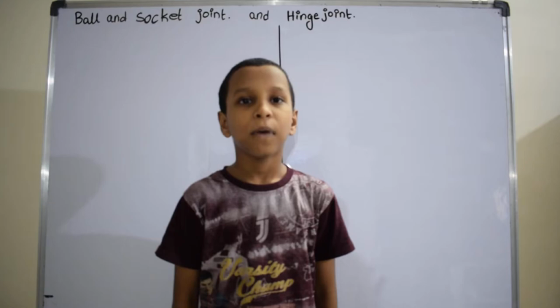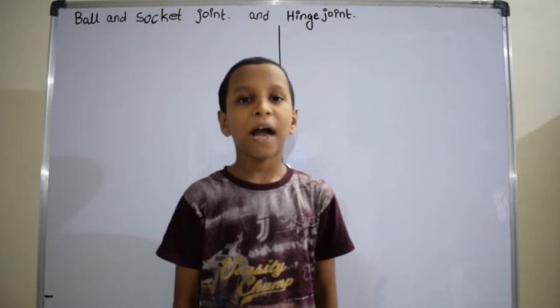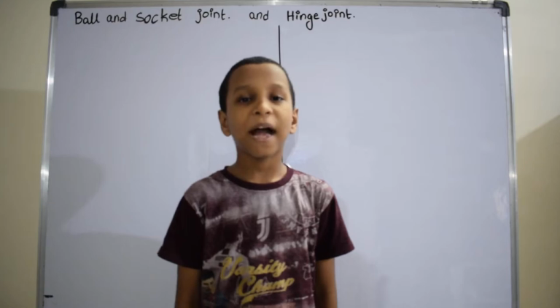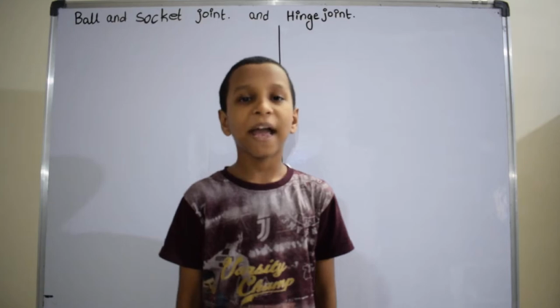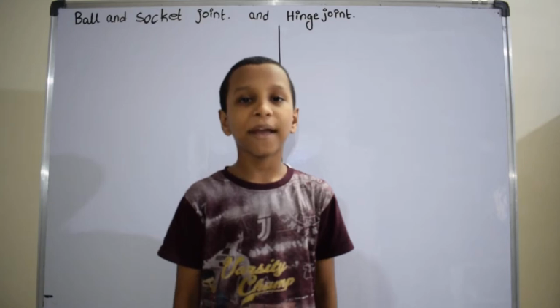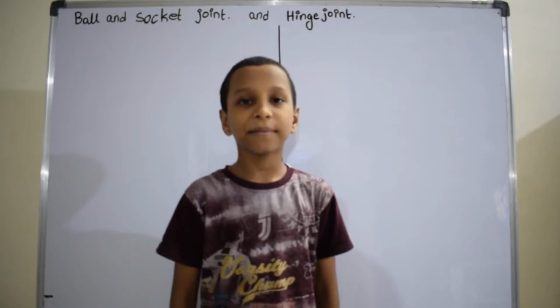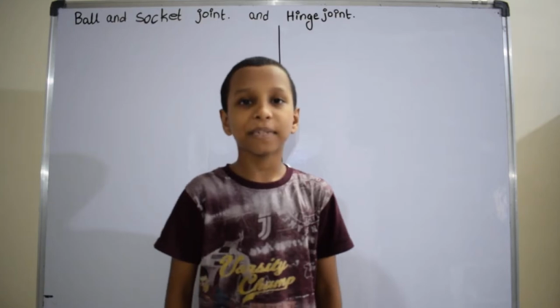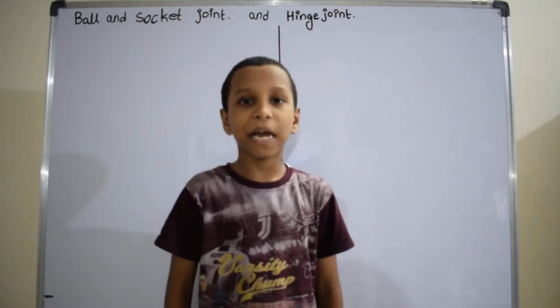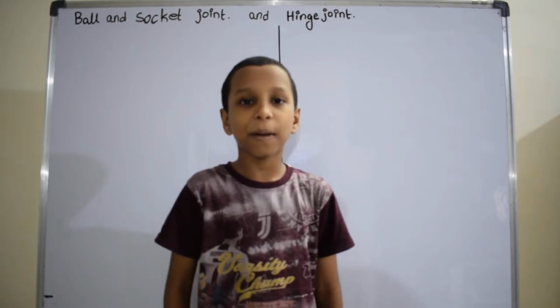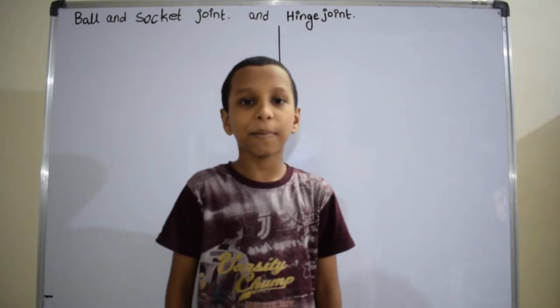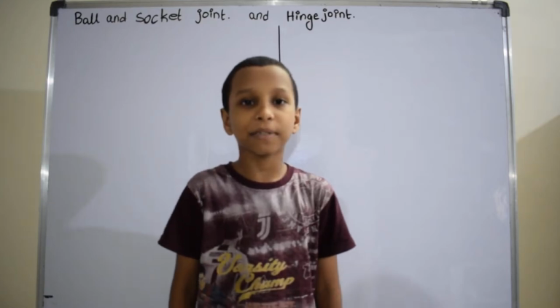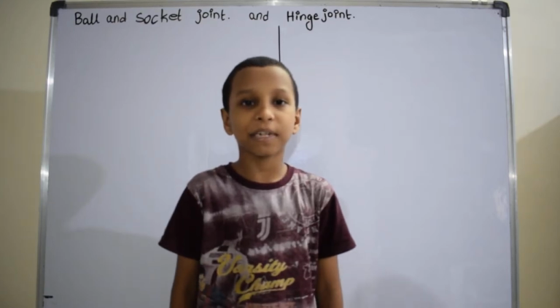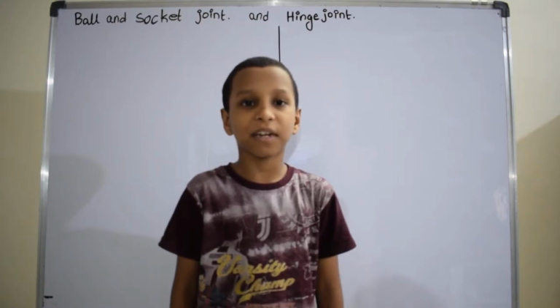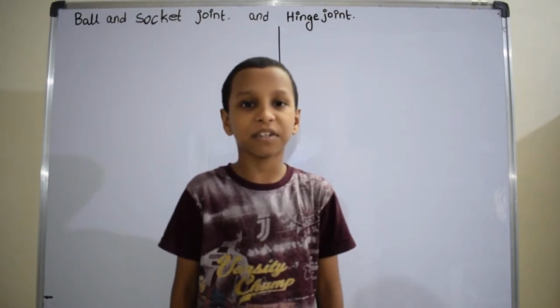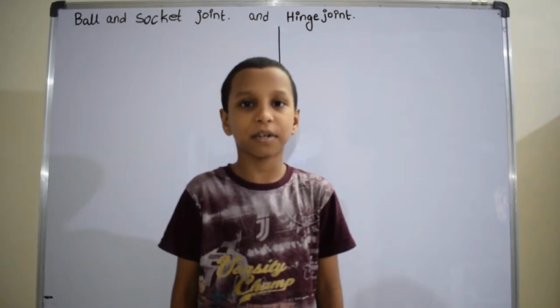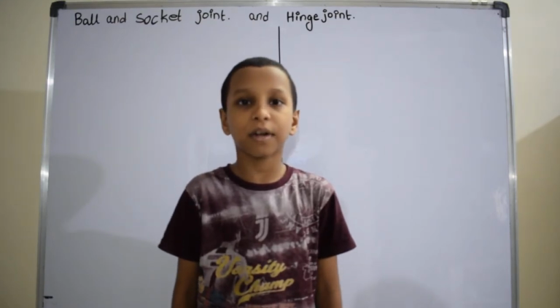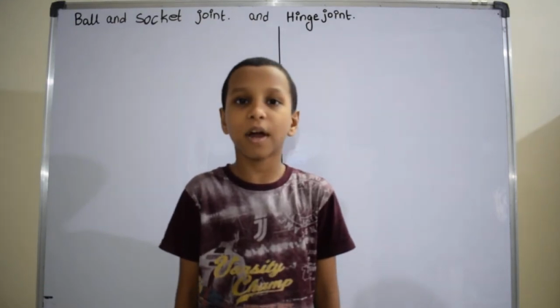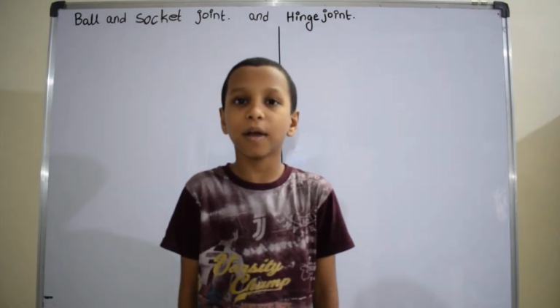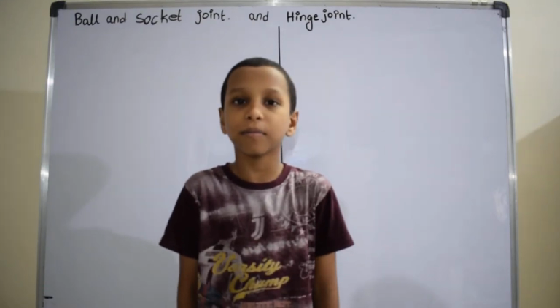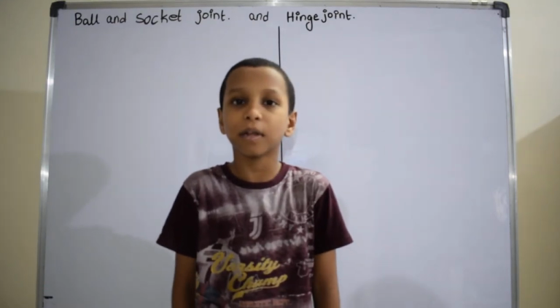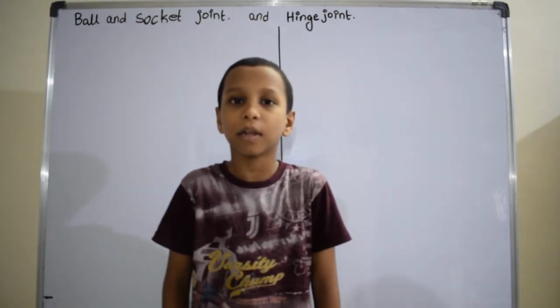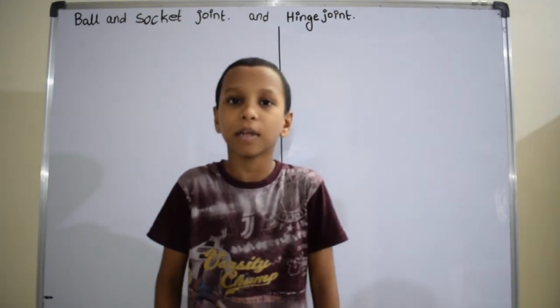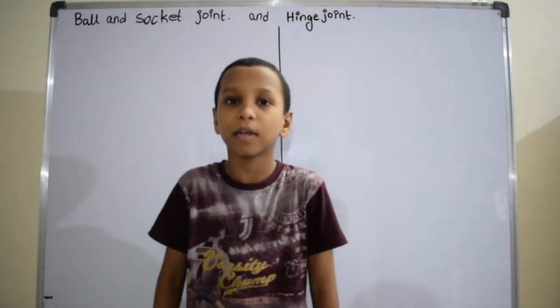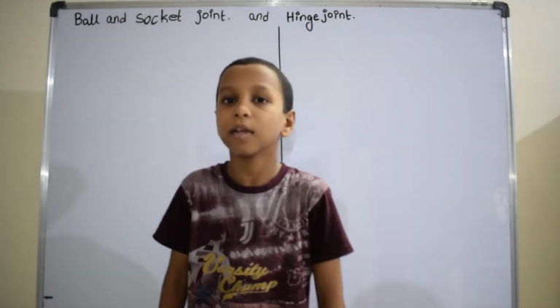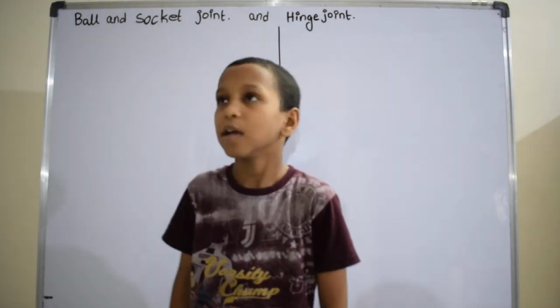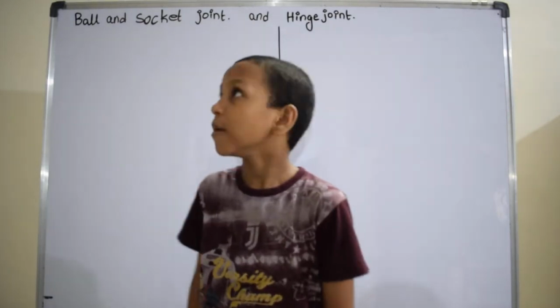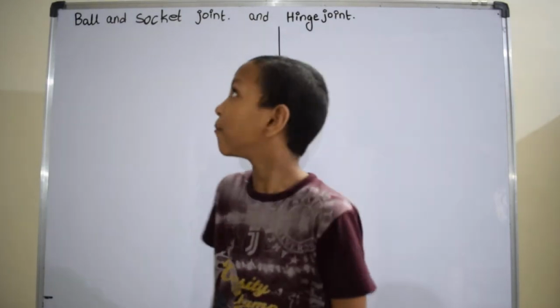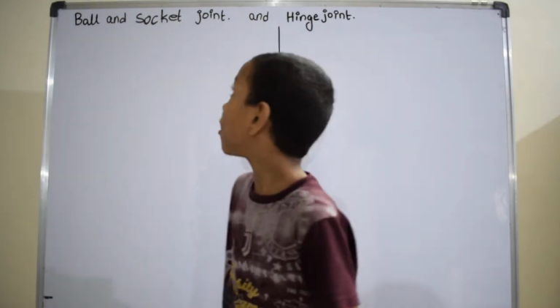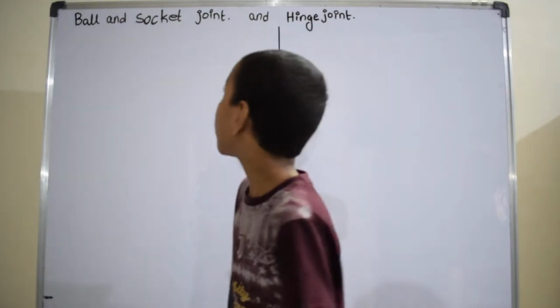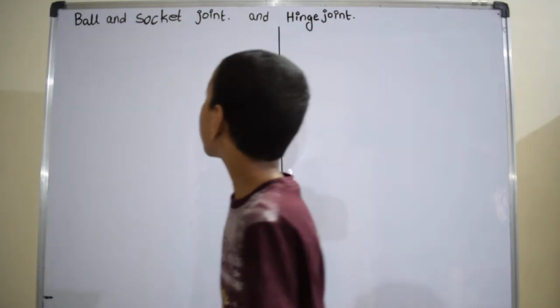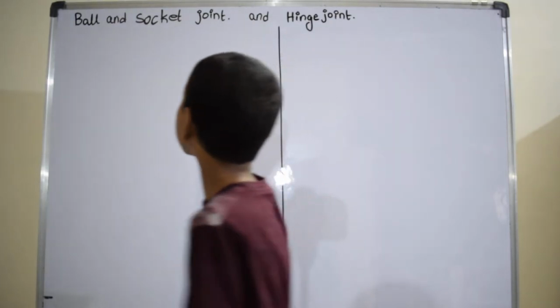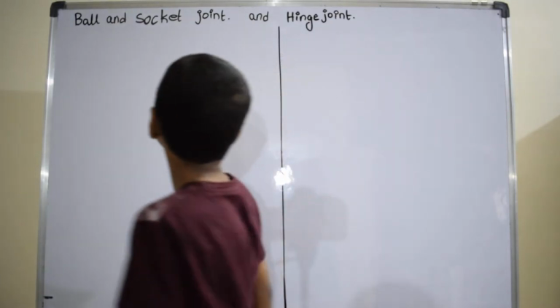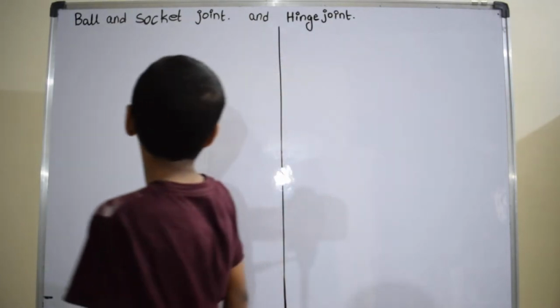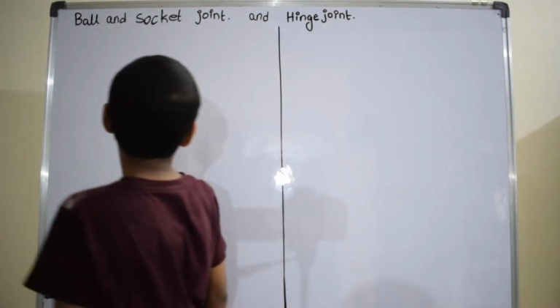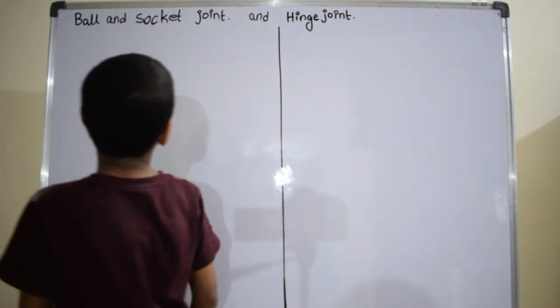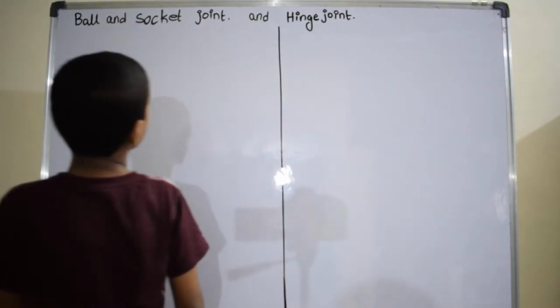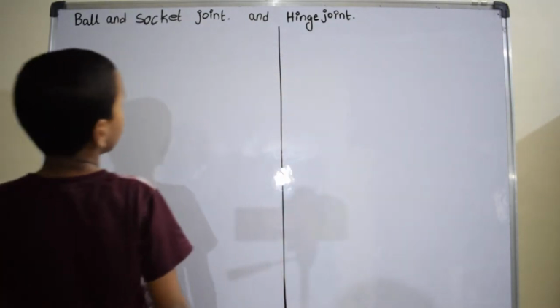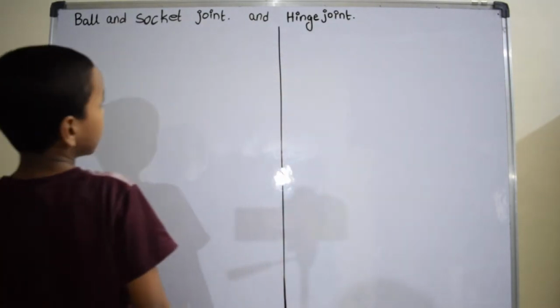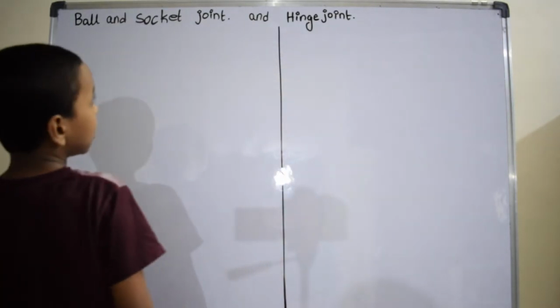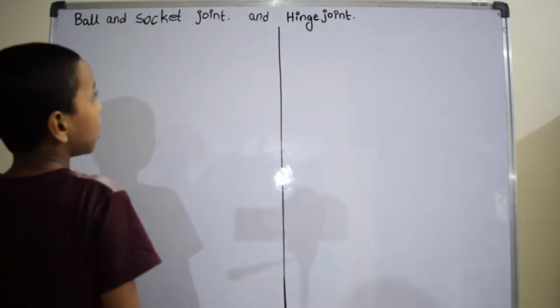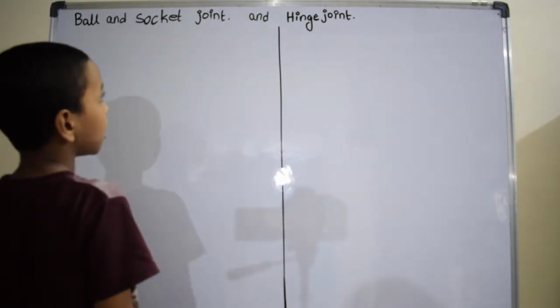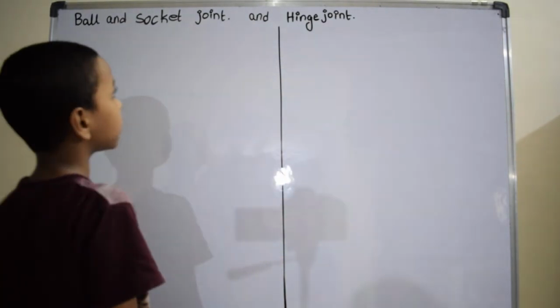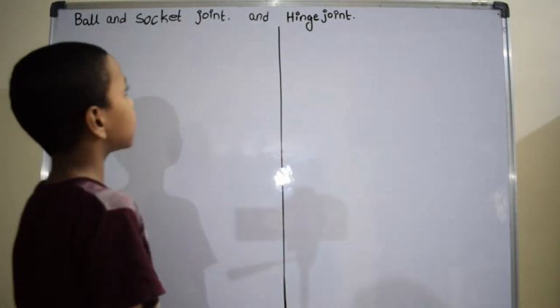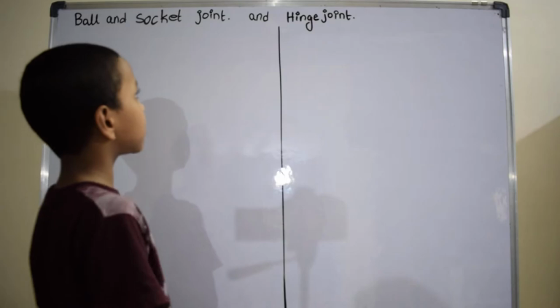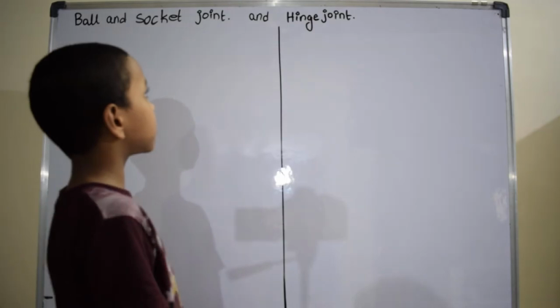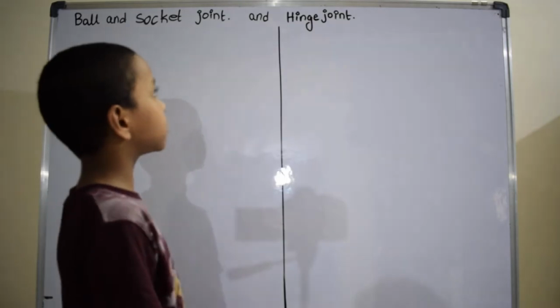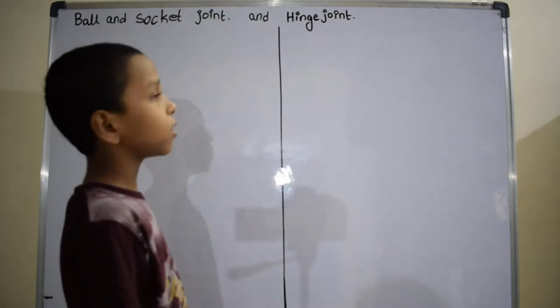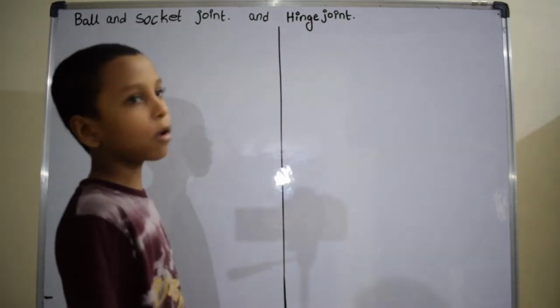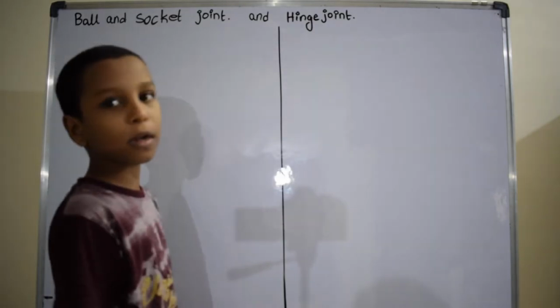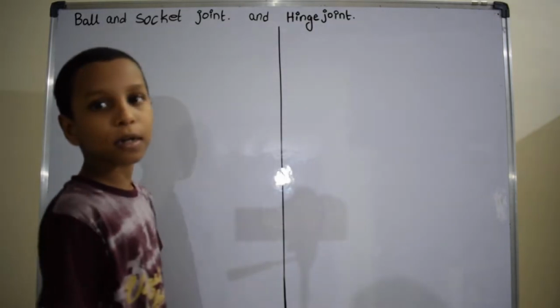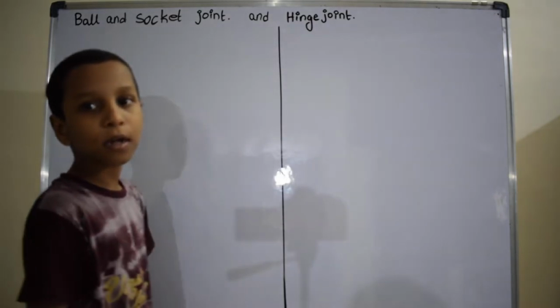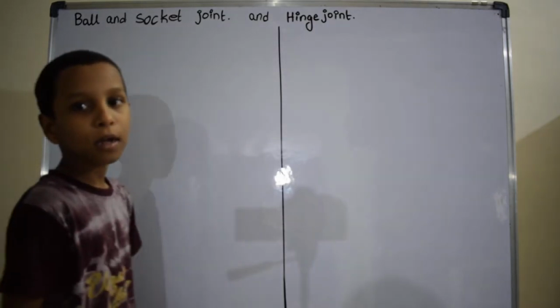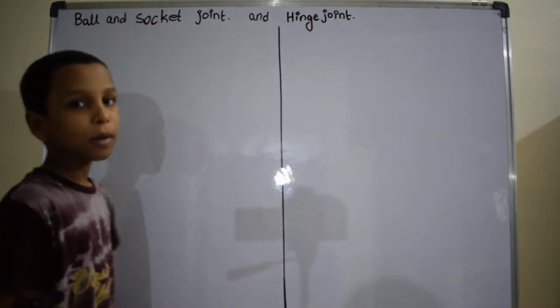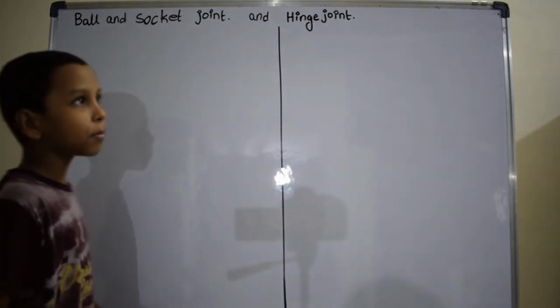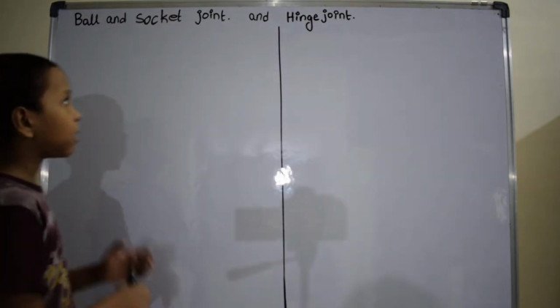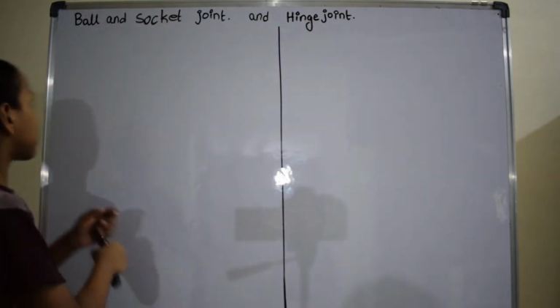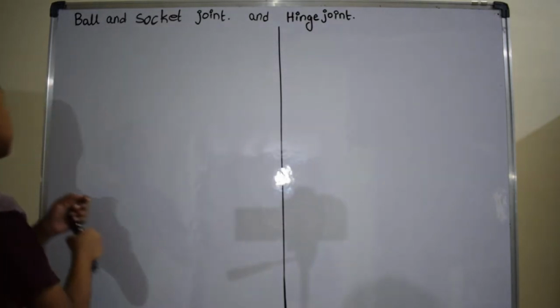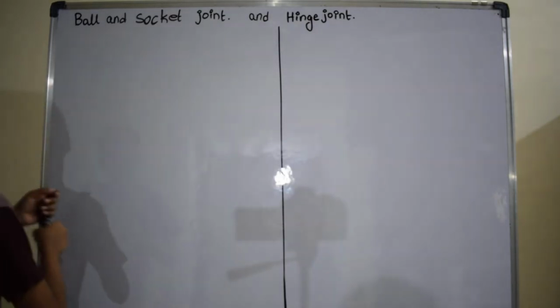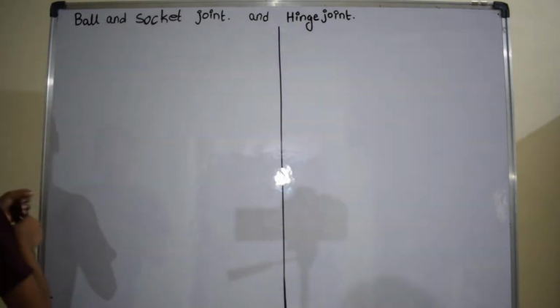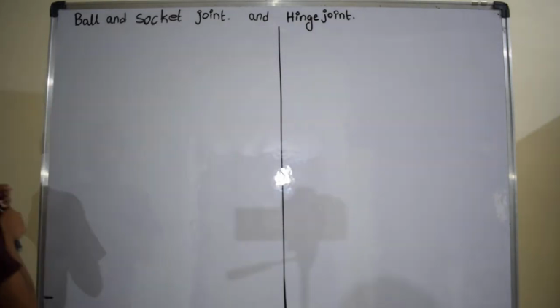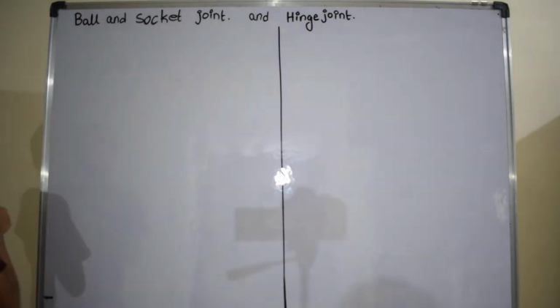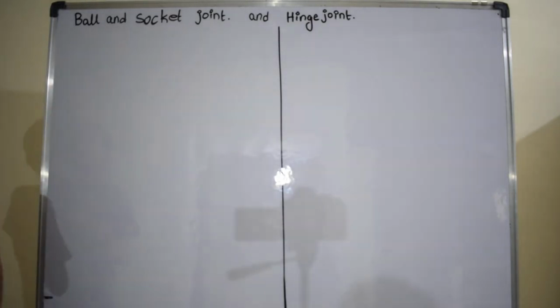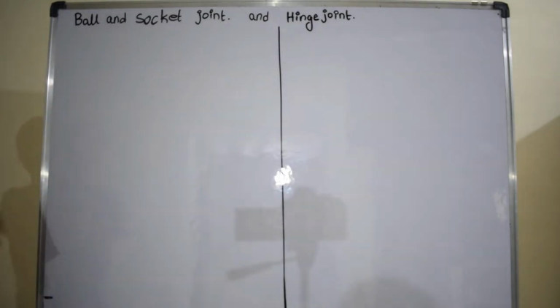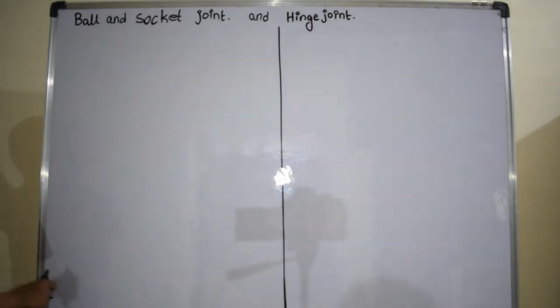Hi, I am Simon Shash and I am talking about ball and socket joint and hinge joint. Ball and socket joint.